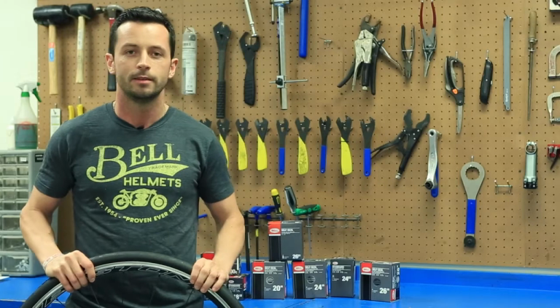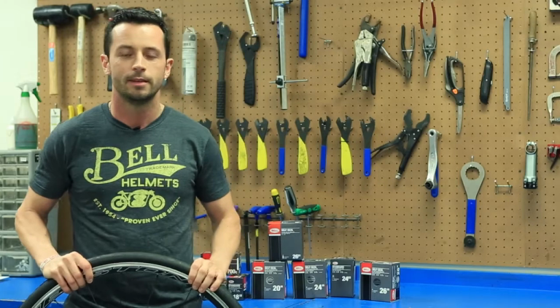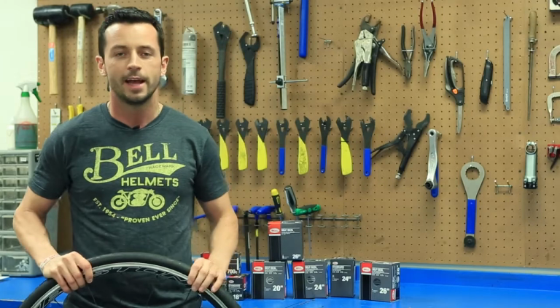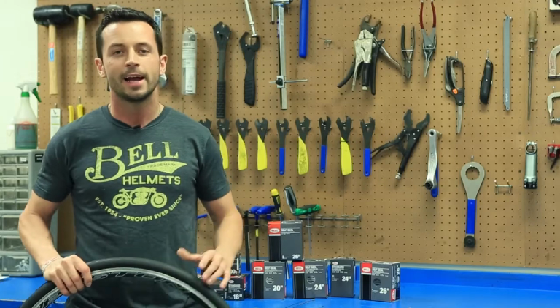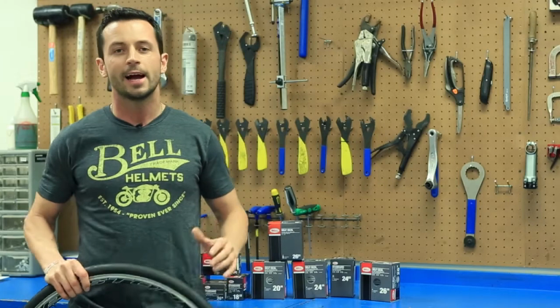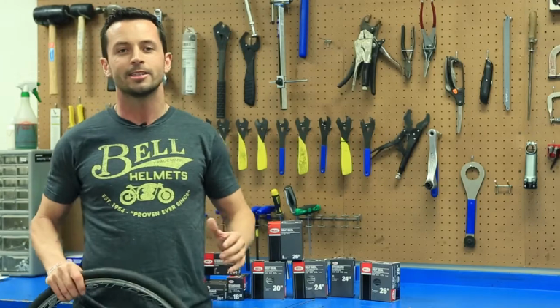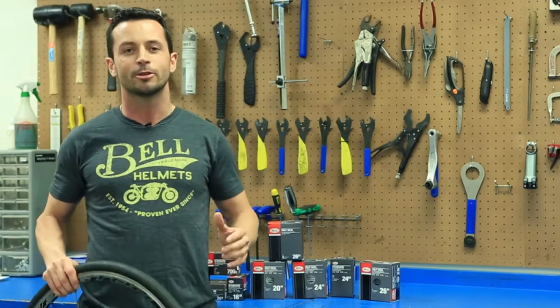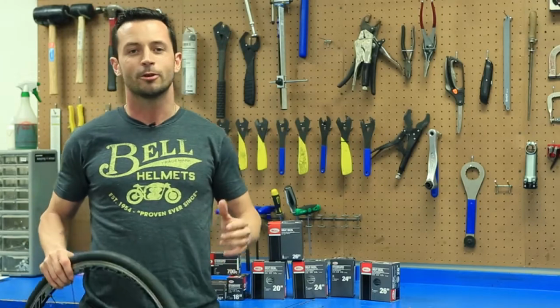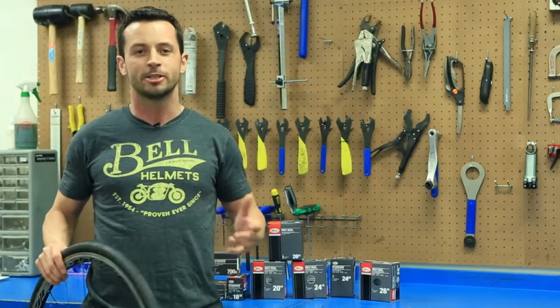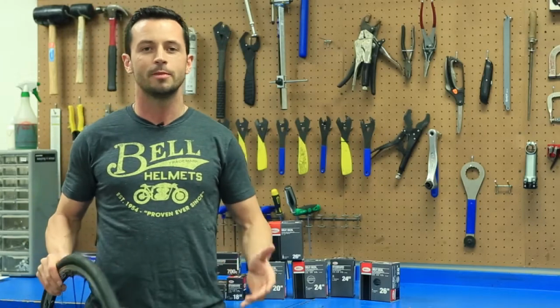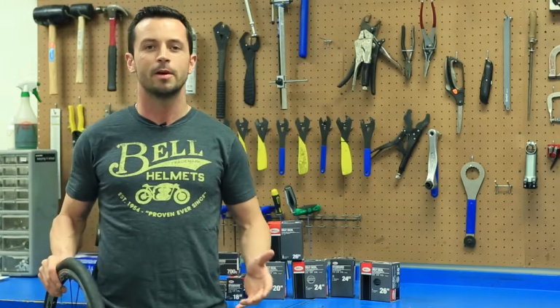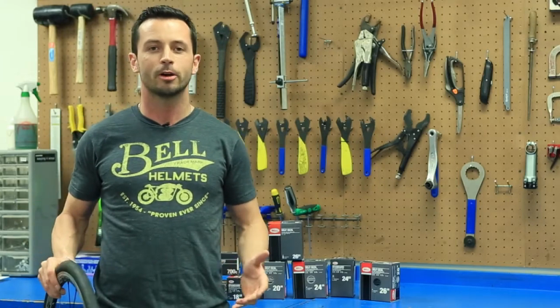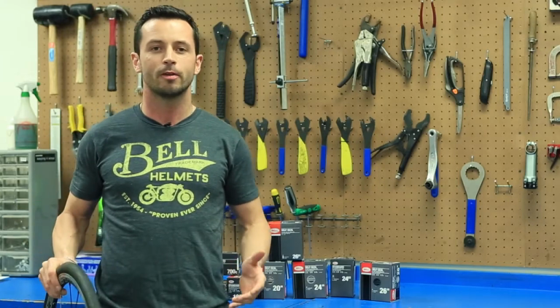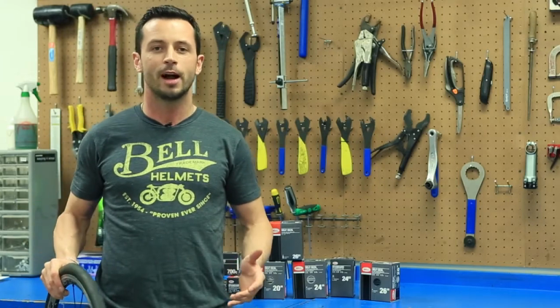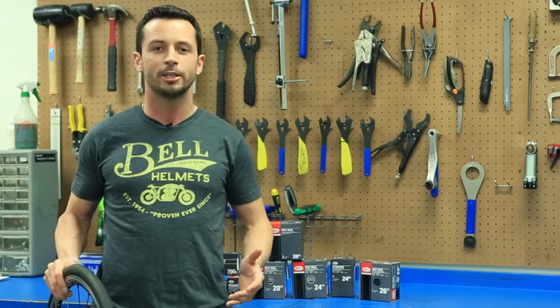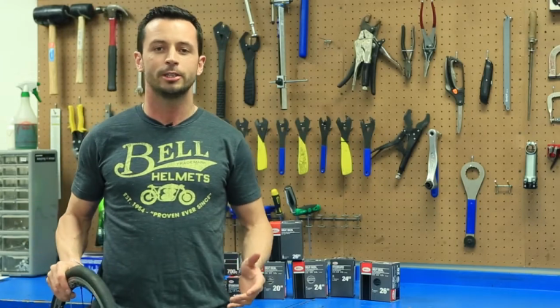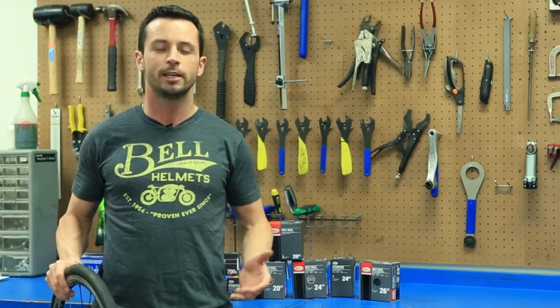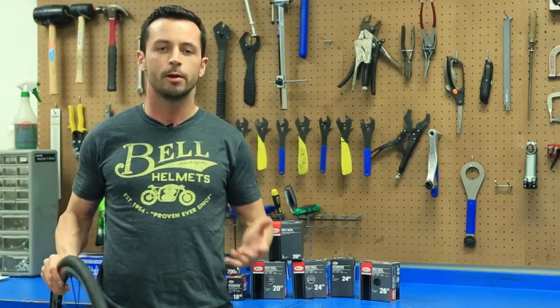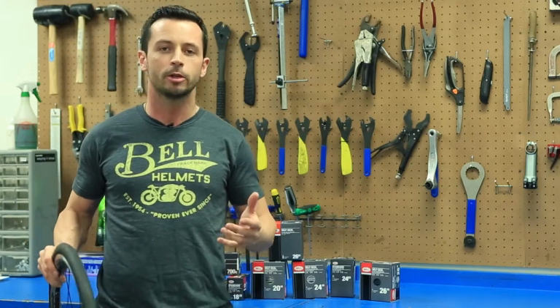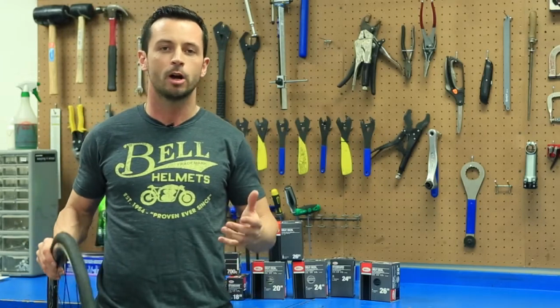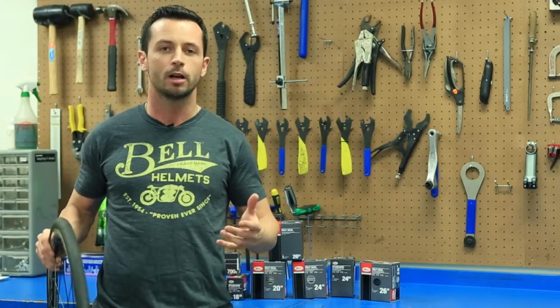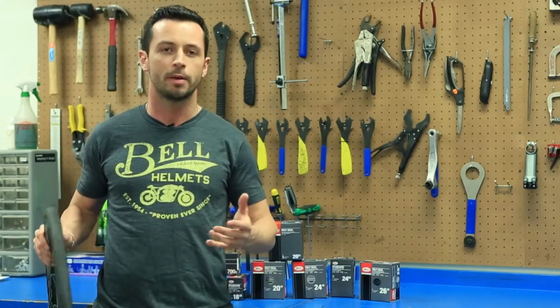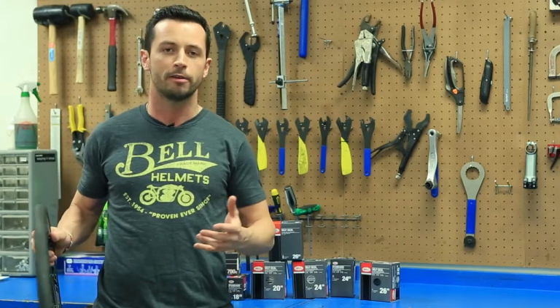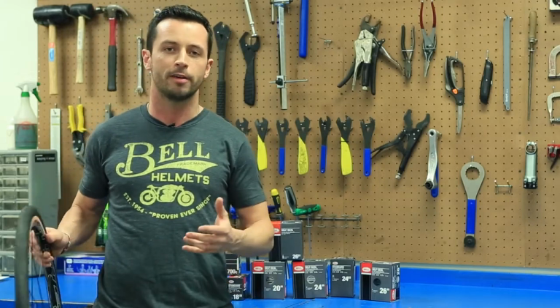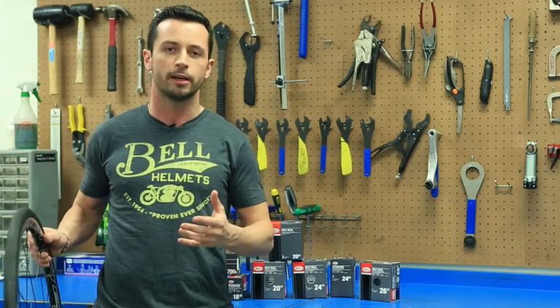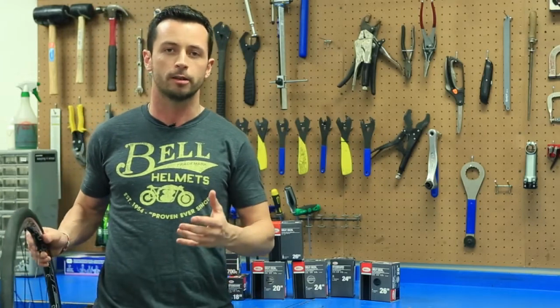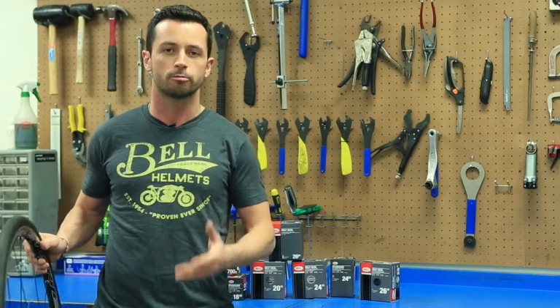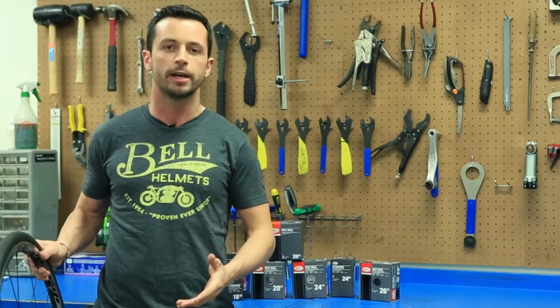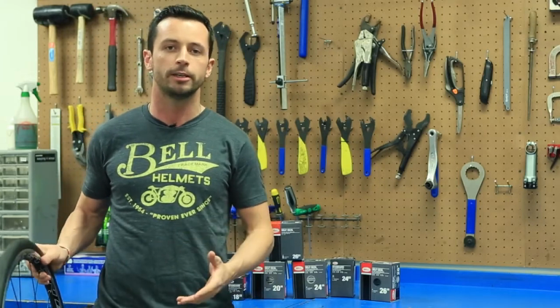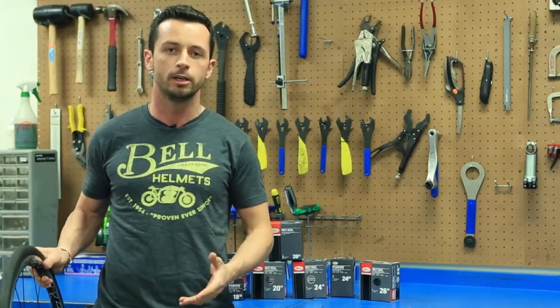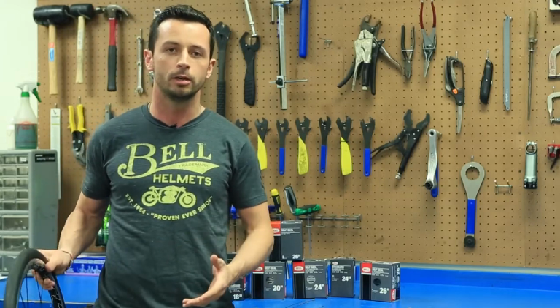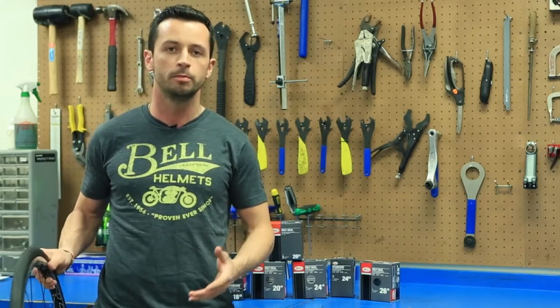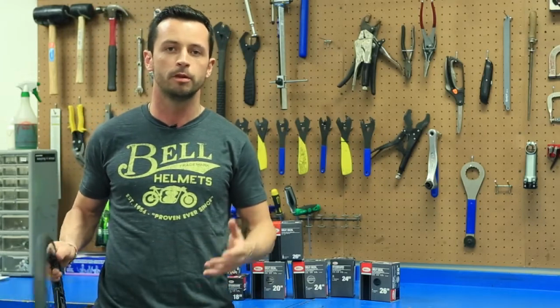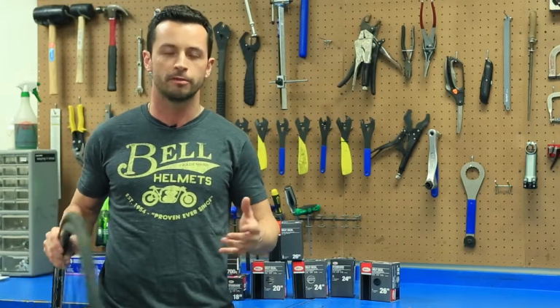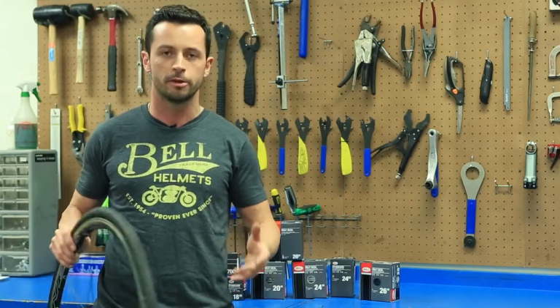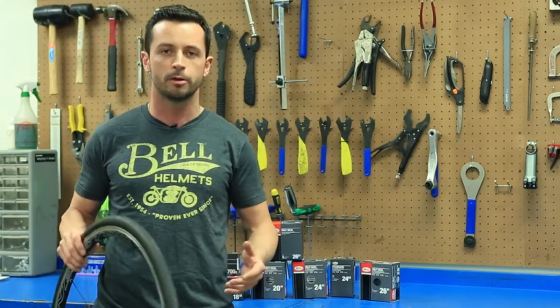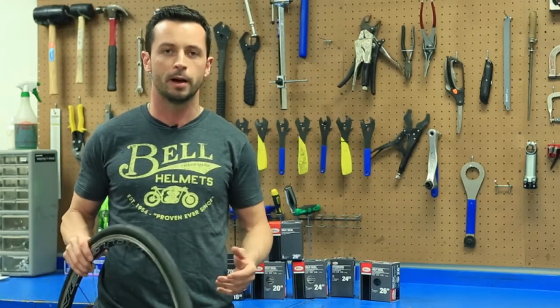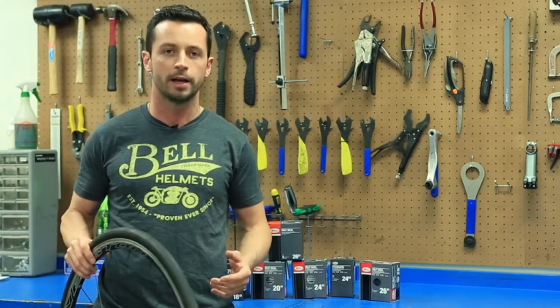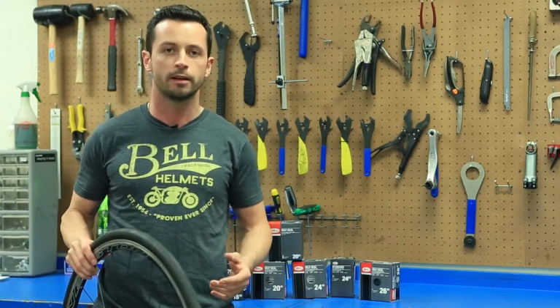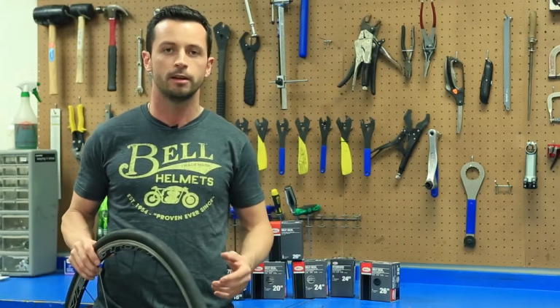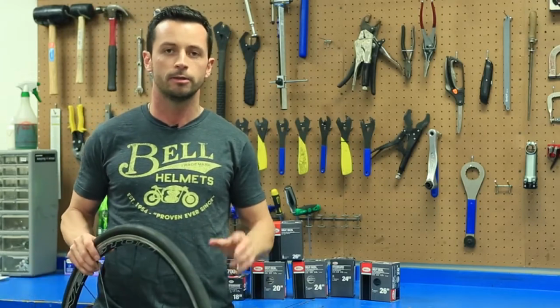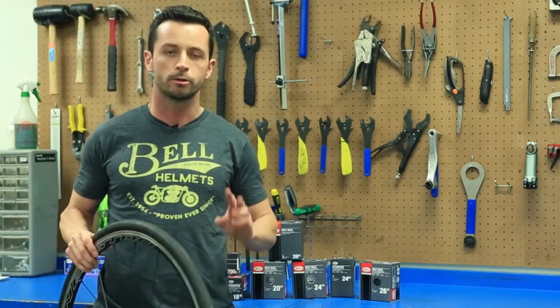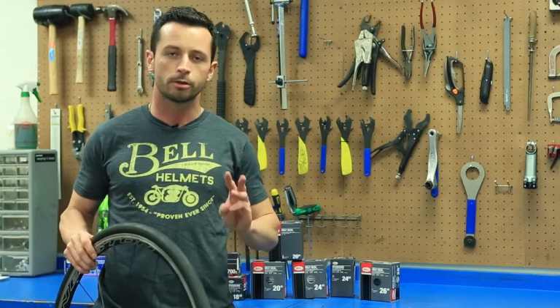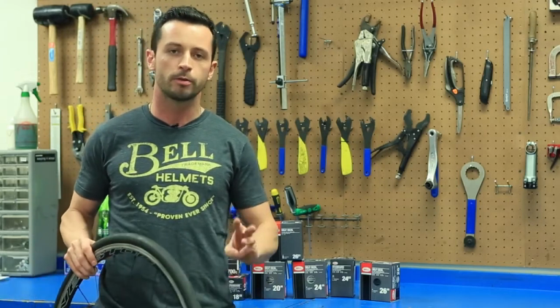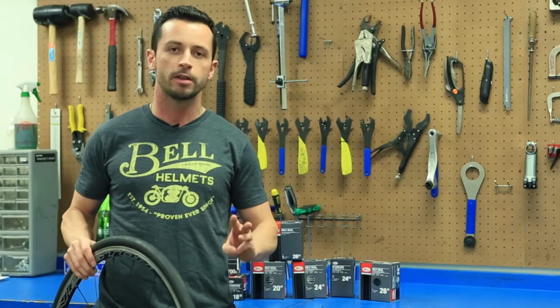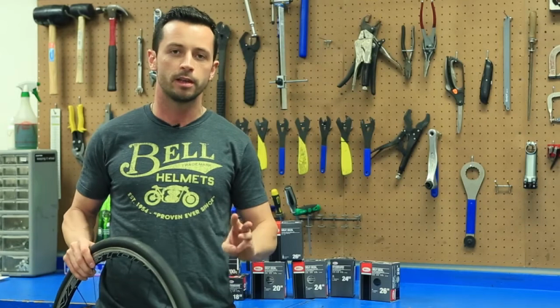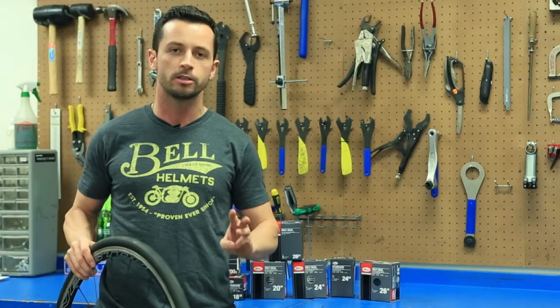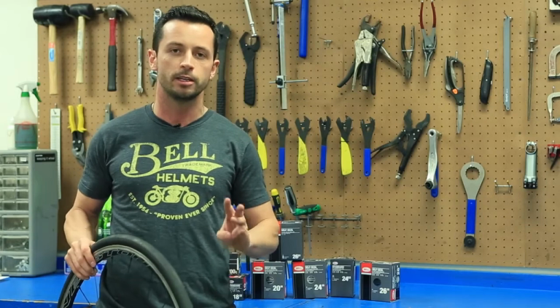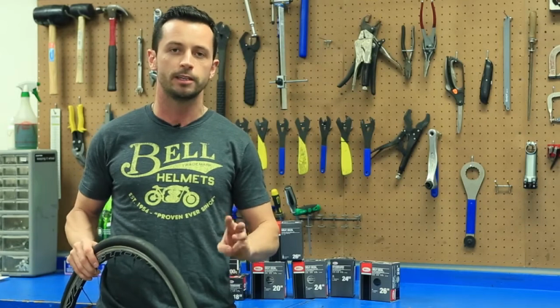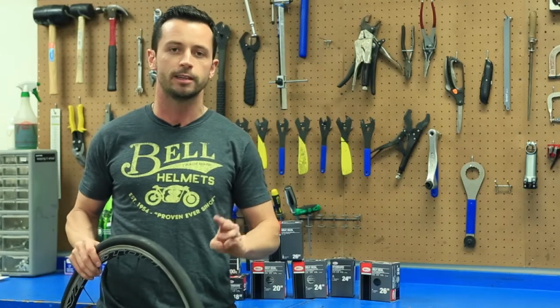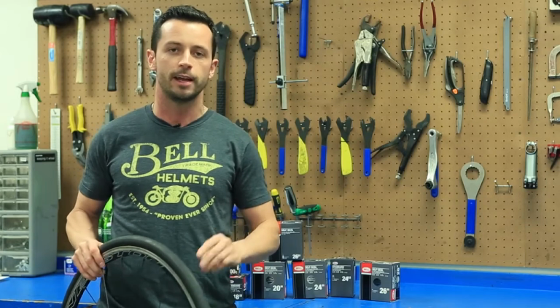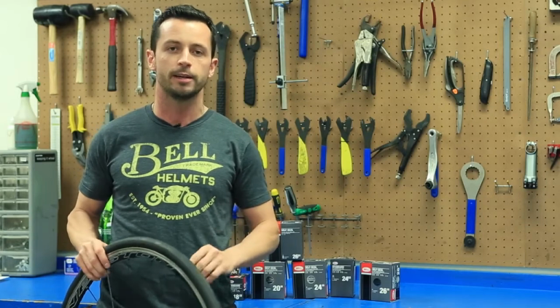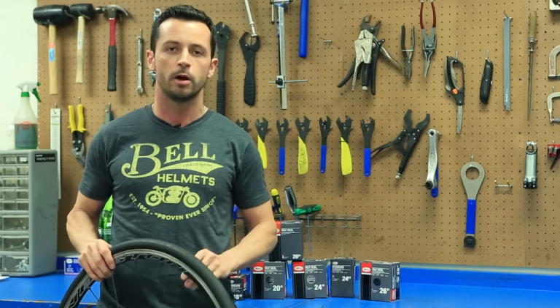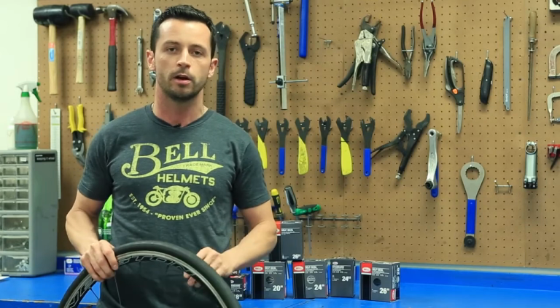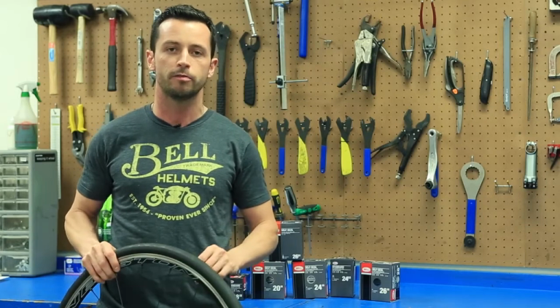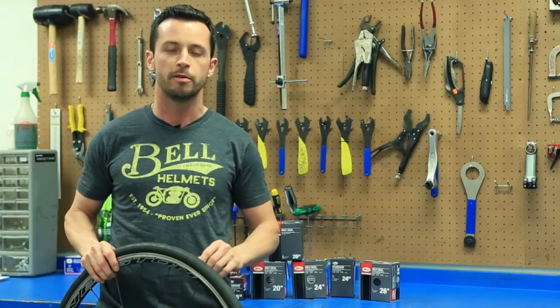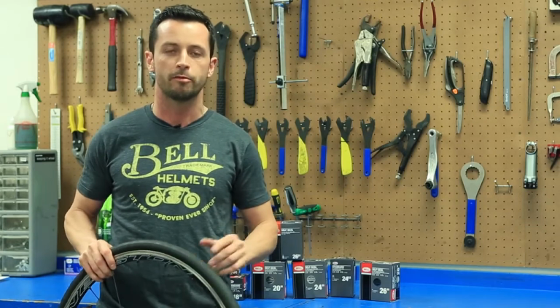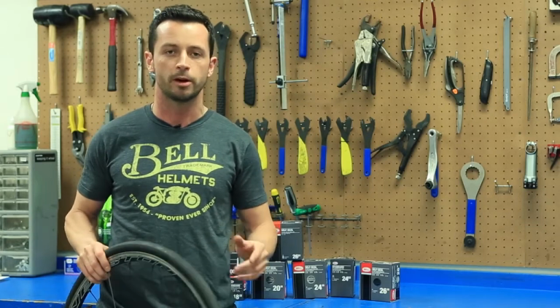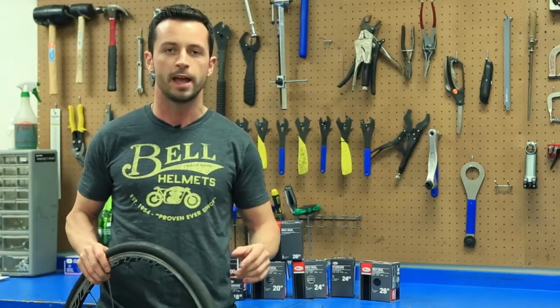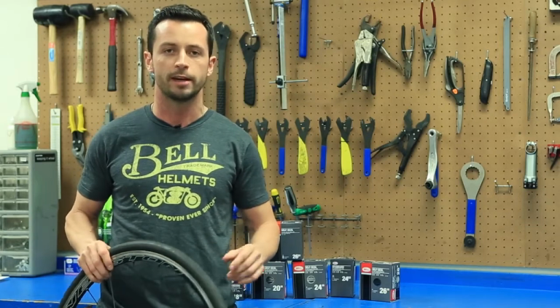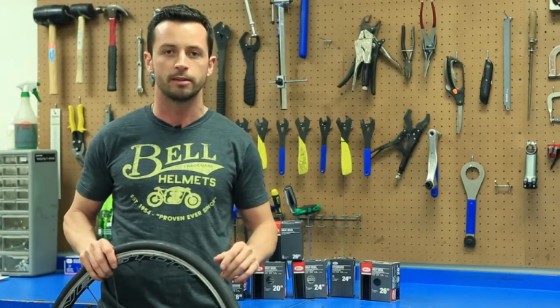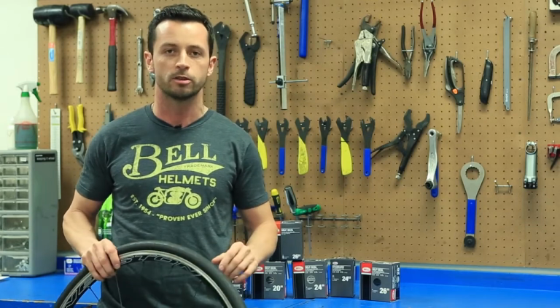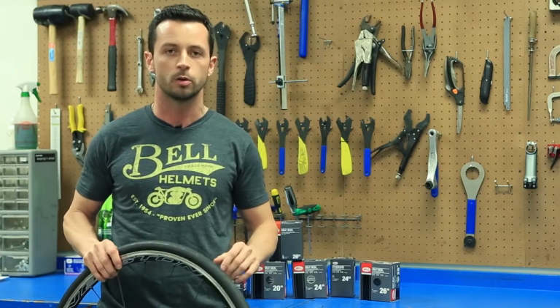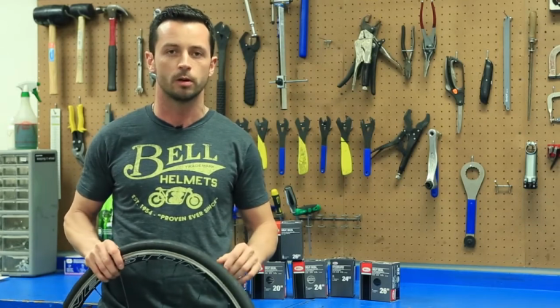Hey guys, it's Chris at the Bell Garage. Today we're talking about finding the right tube for your bike. There's three things you need to take note of before you head to the store.